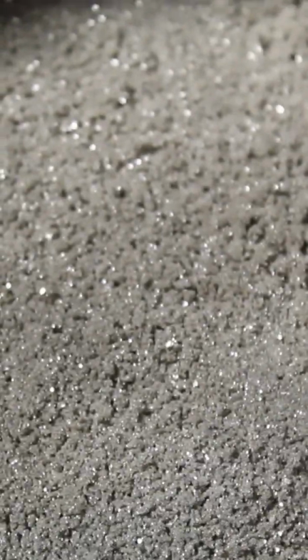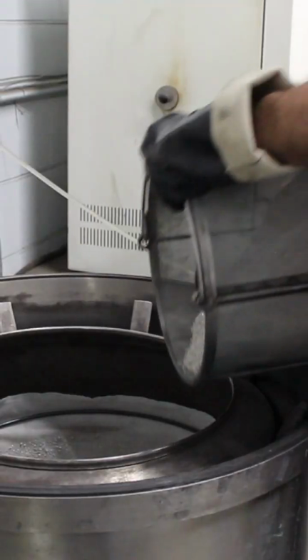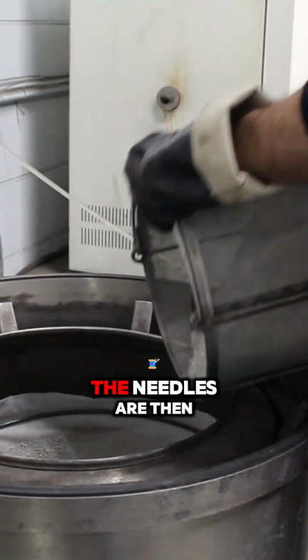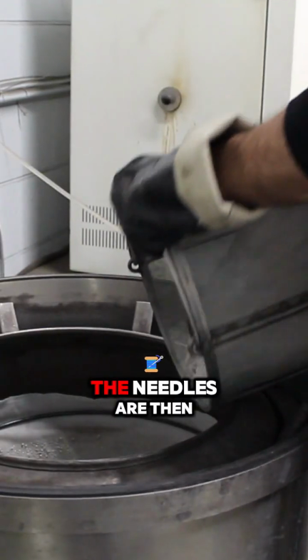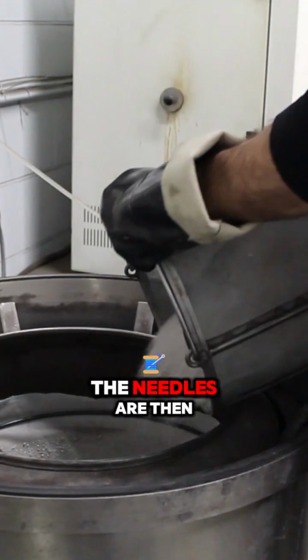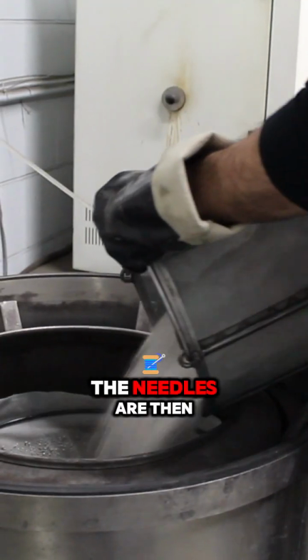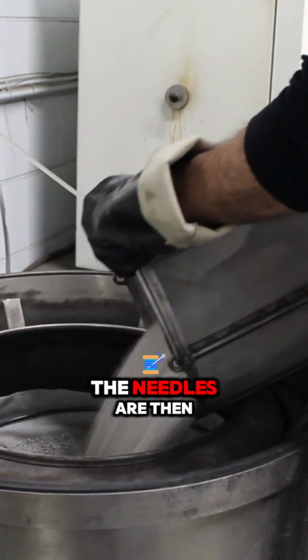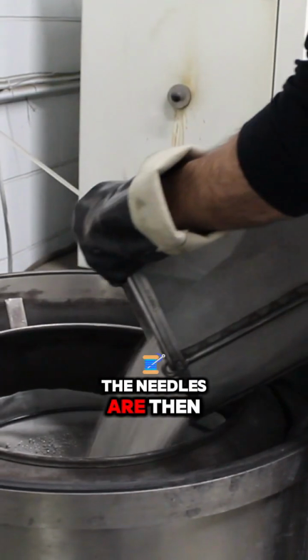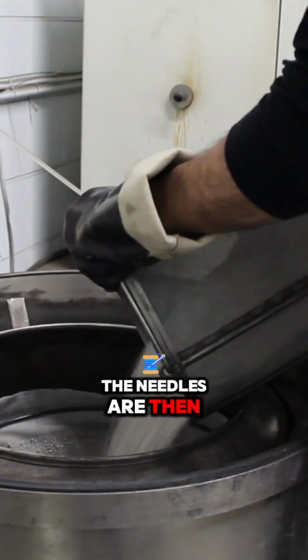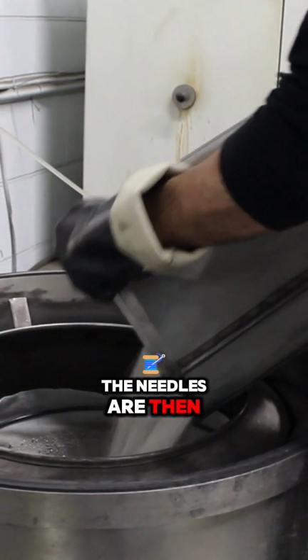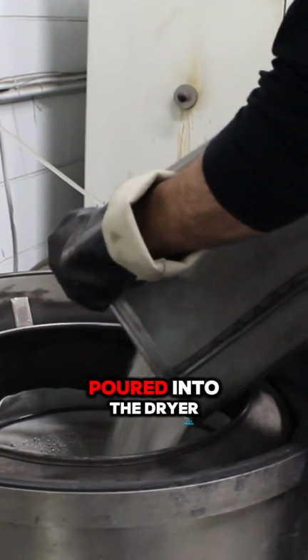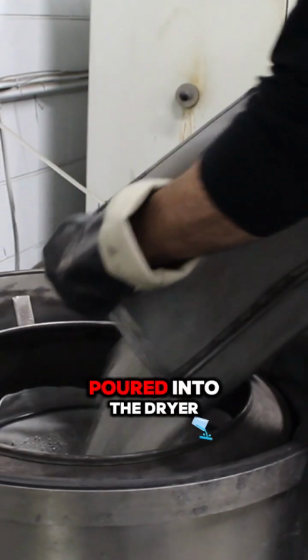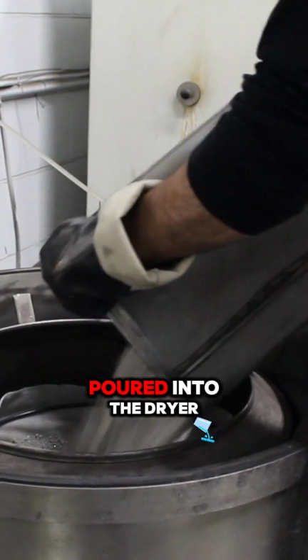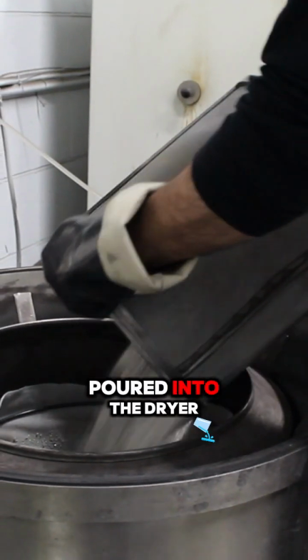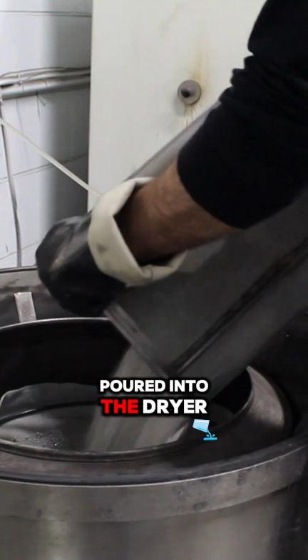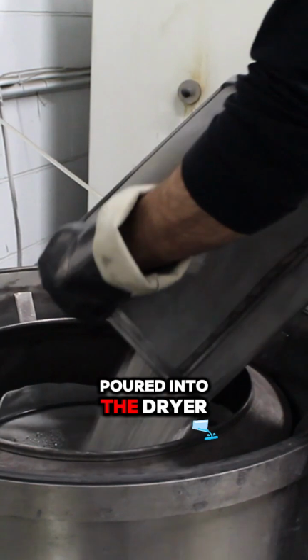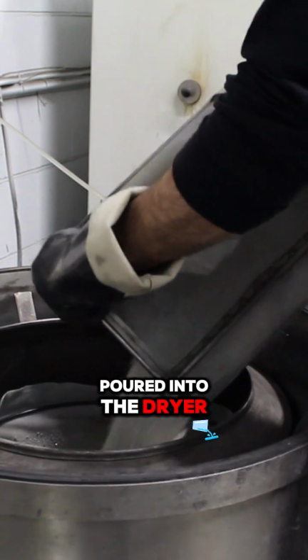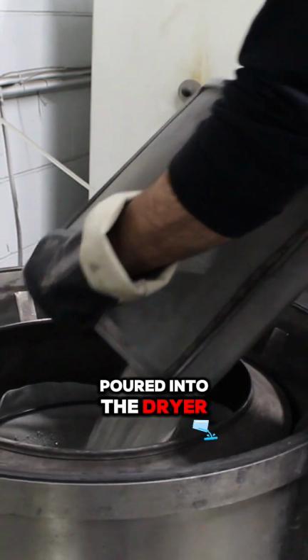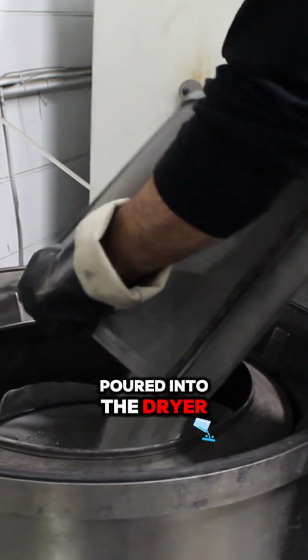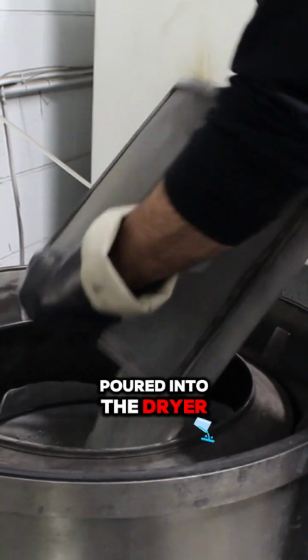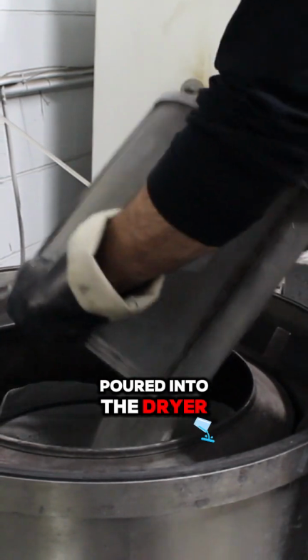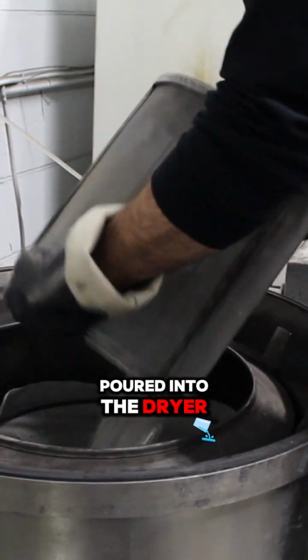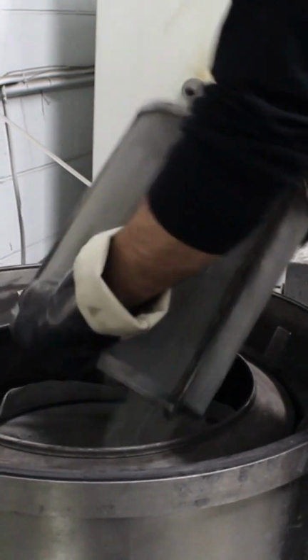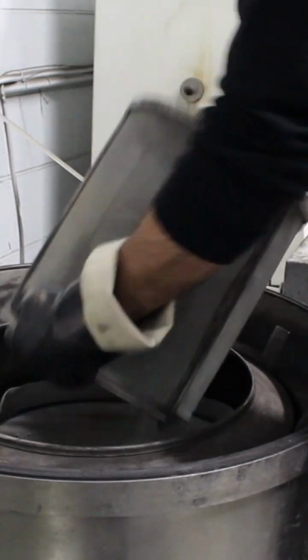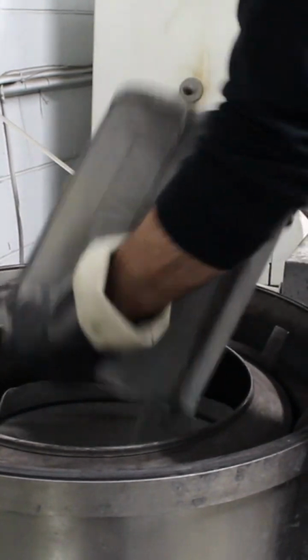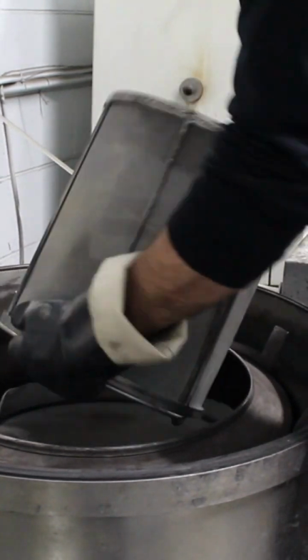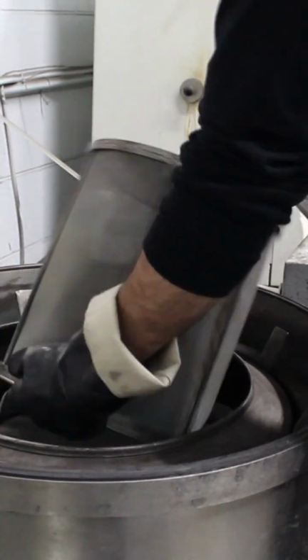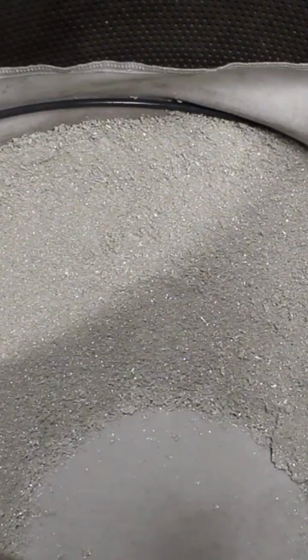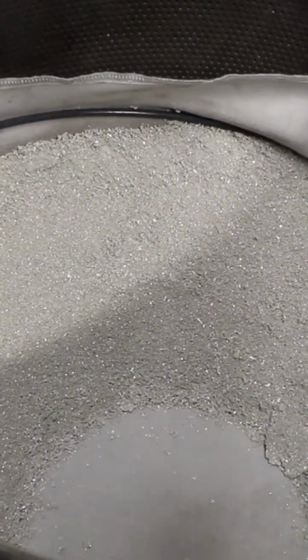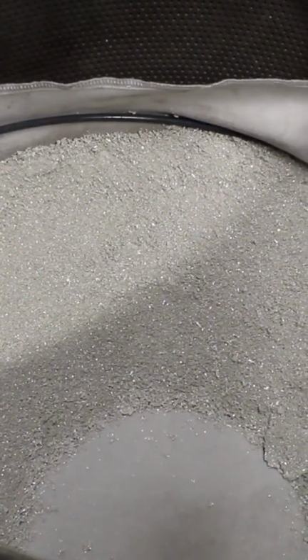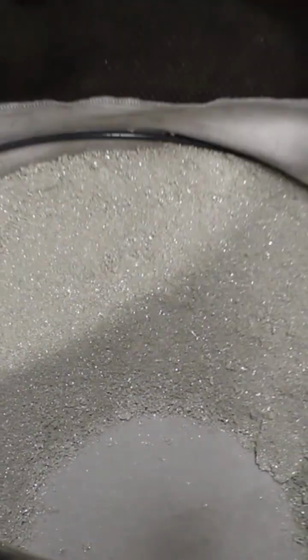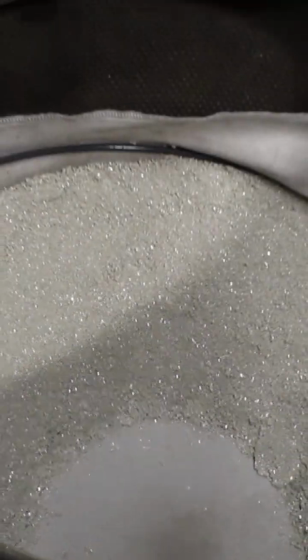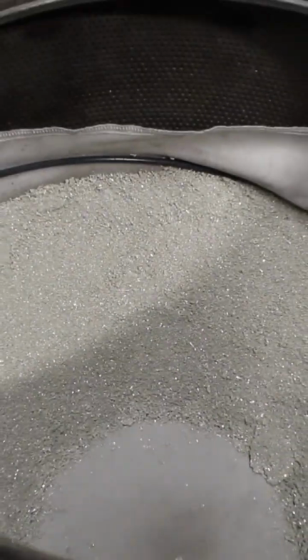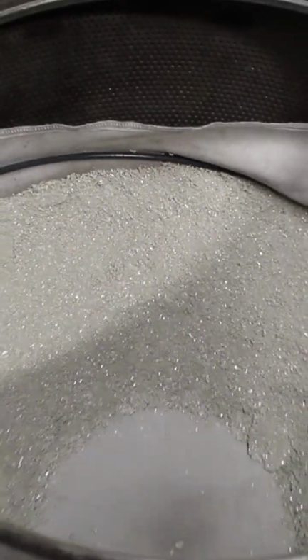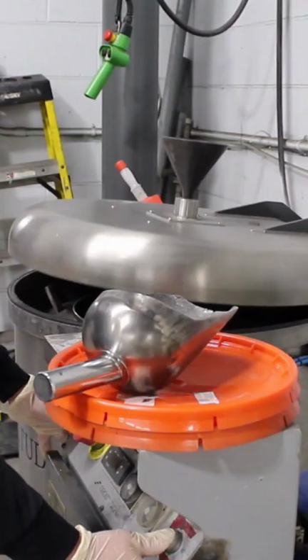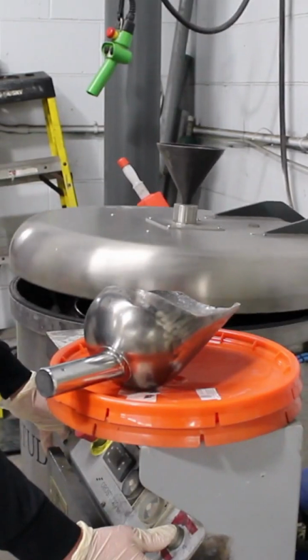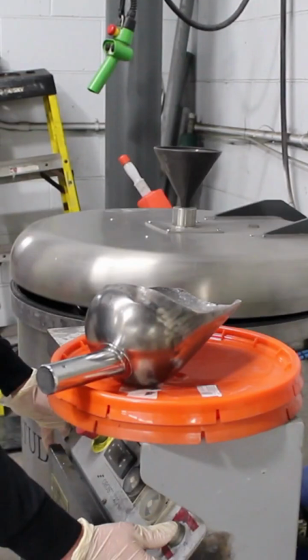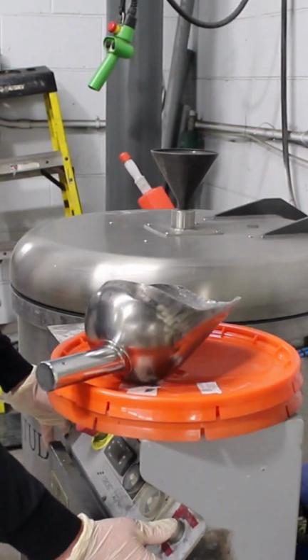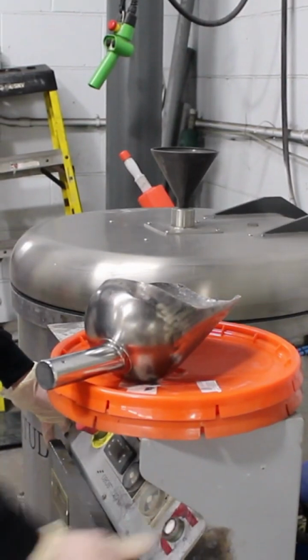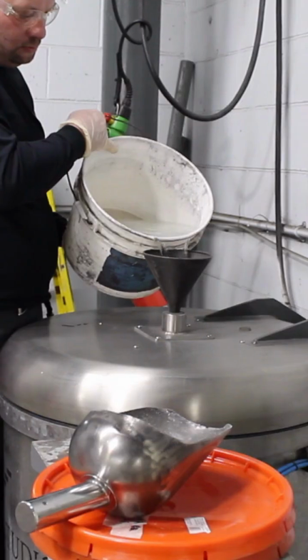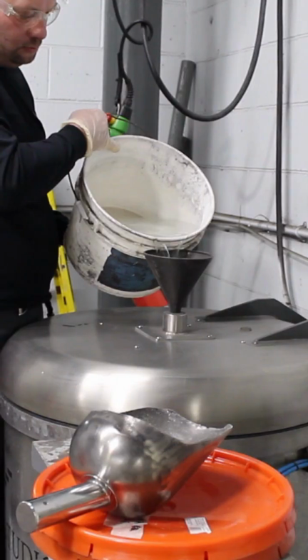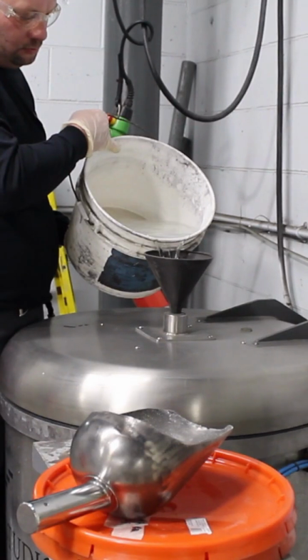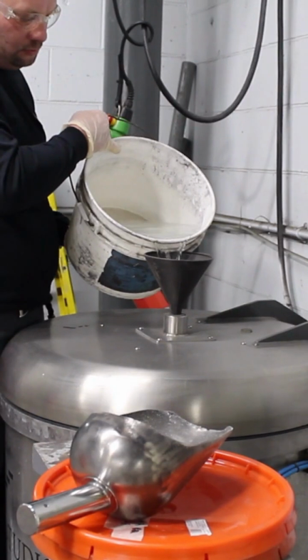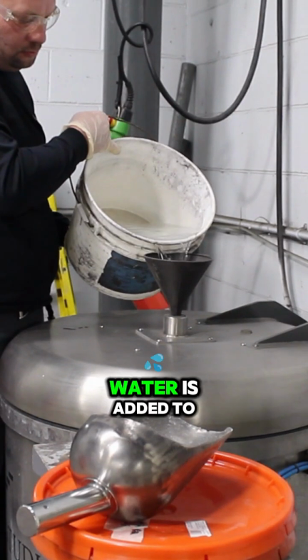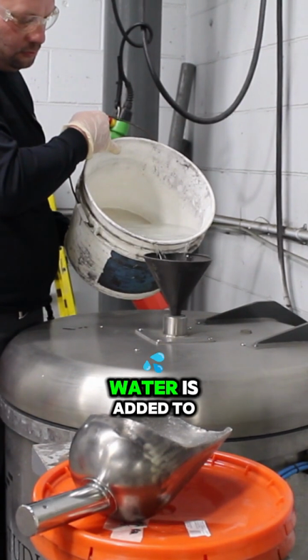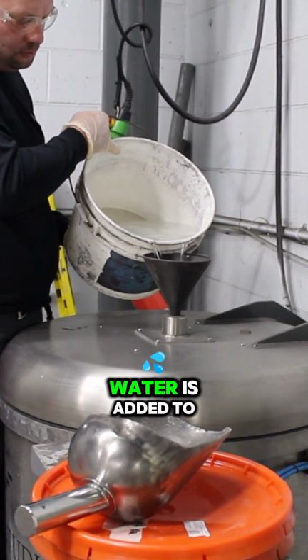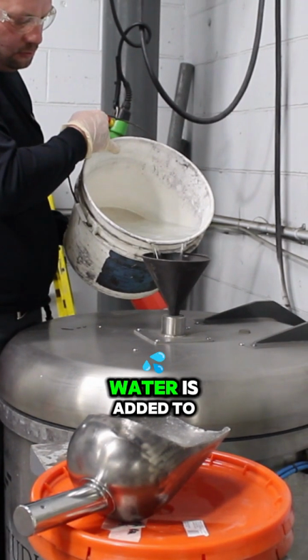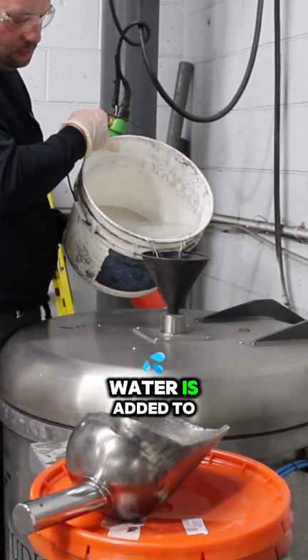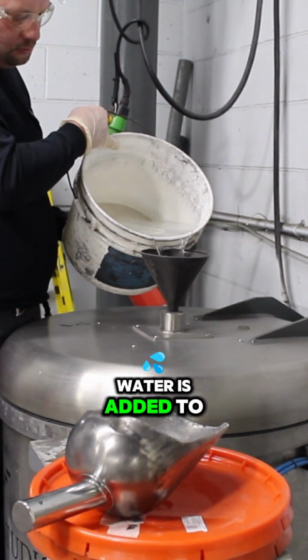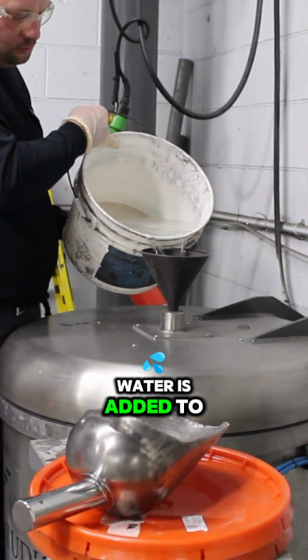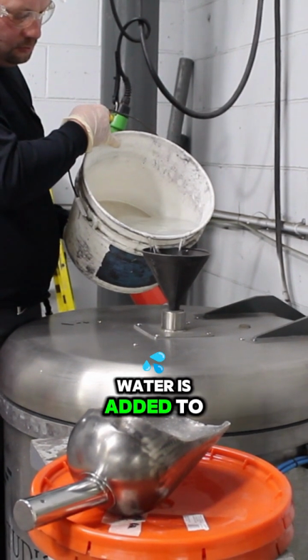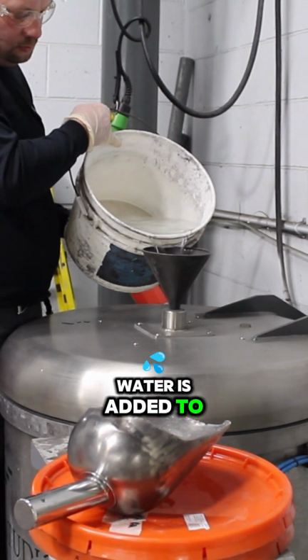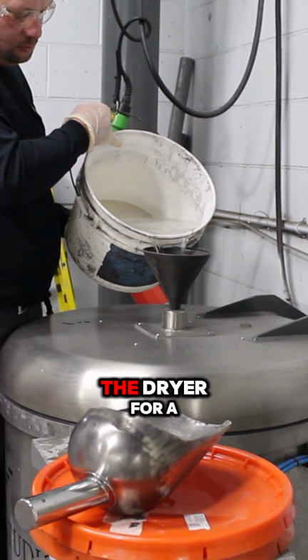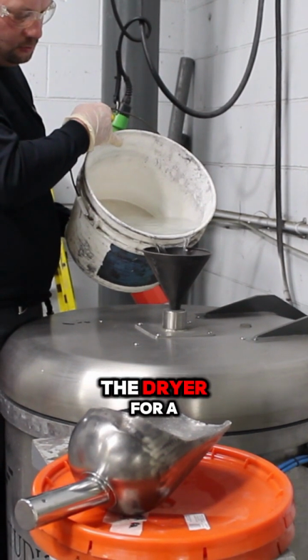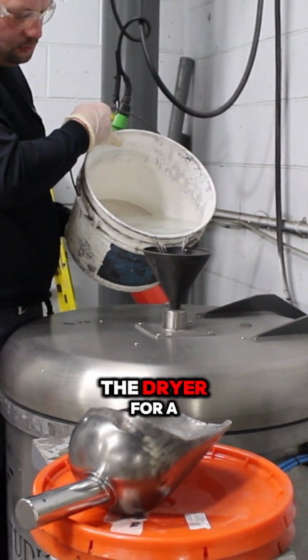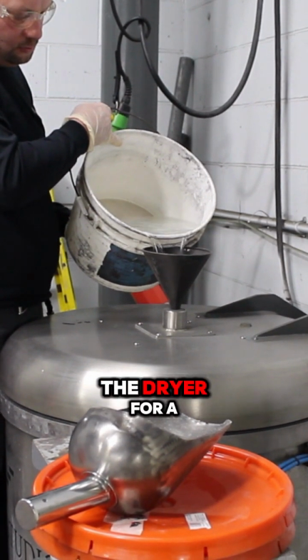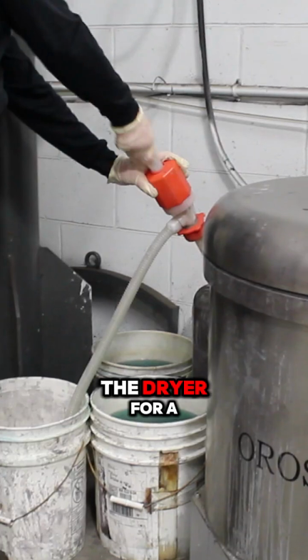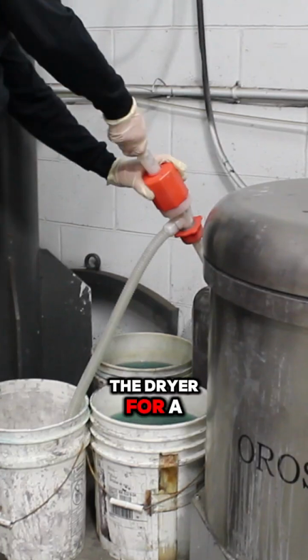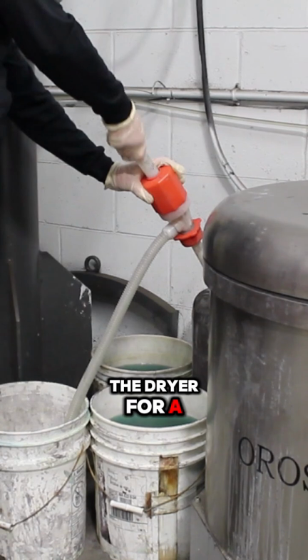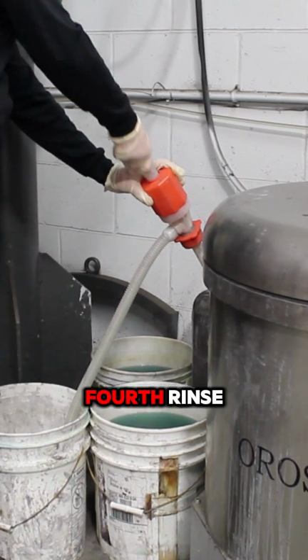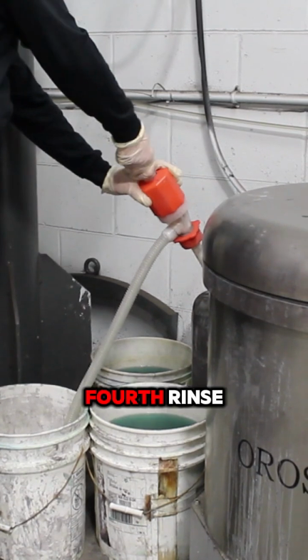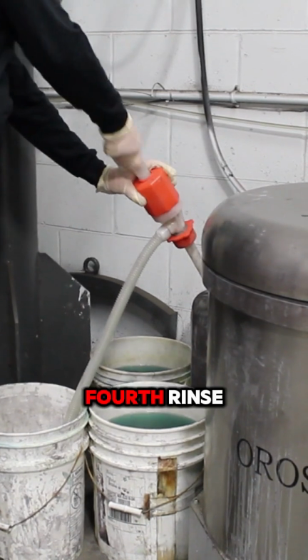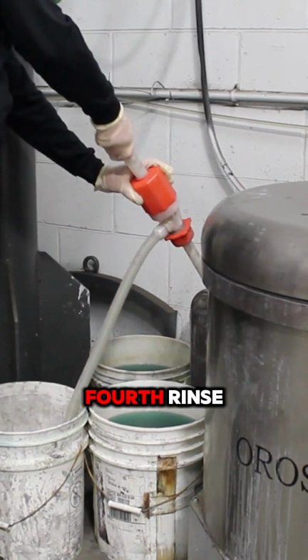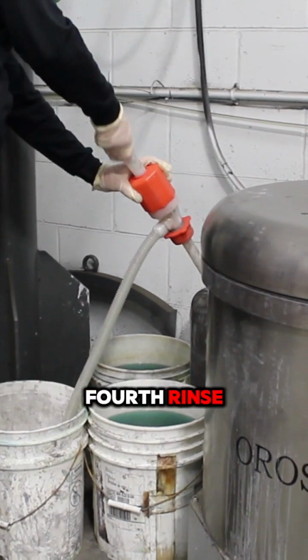The needles are then poured into the dryer. Water is added to the dryer for a fourth rinse.